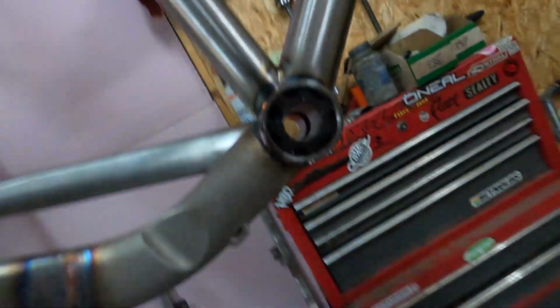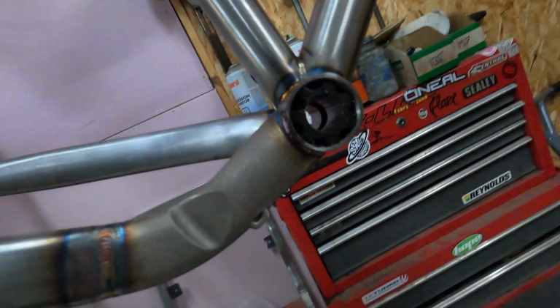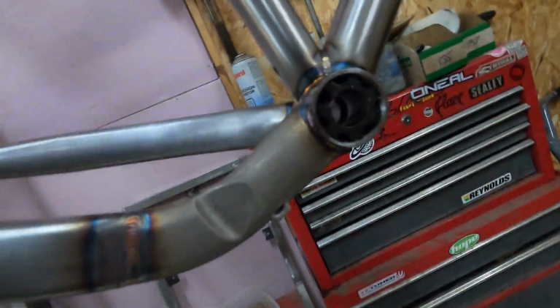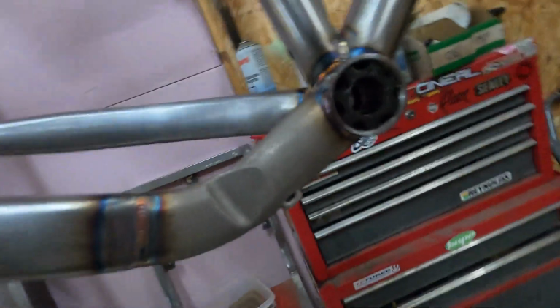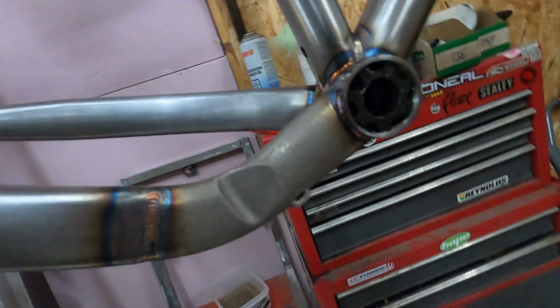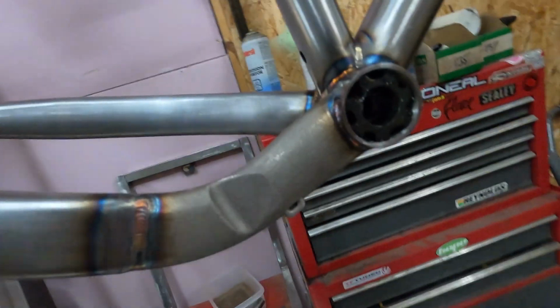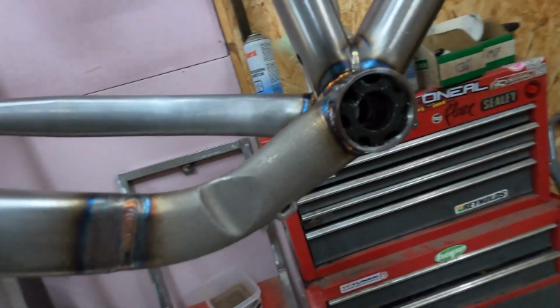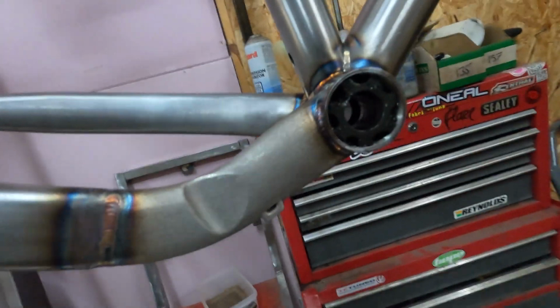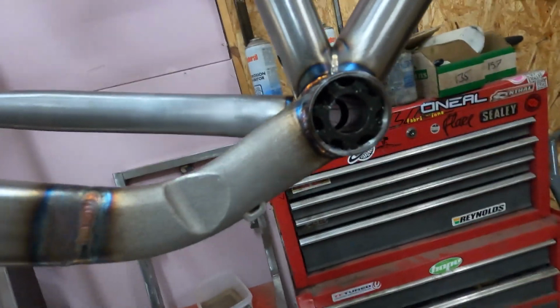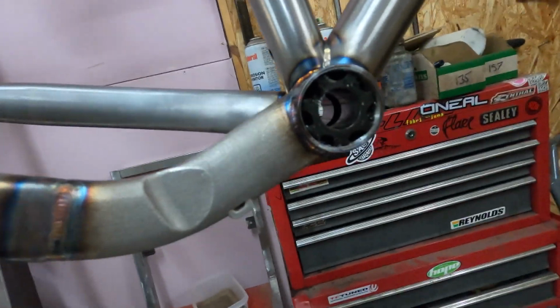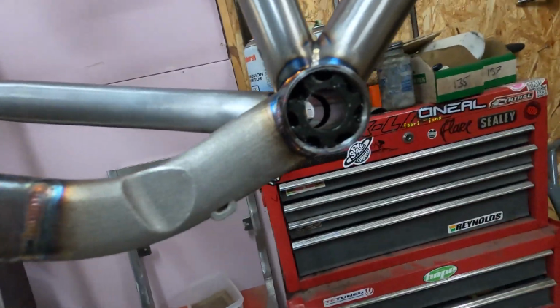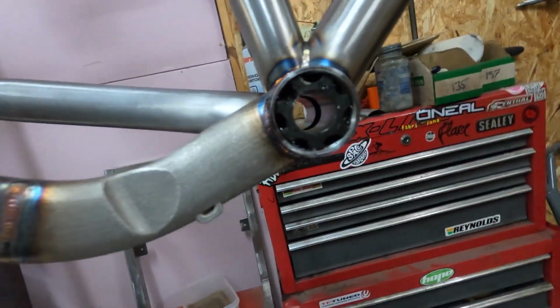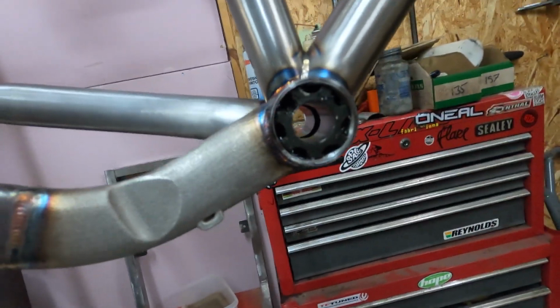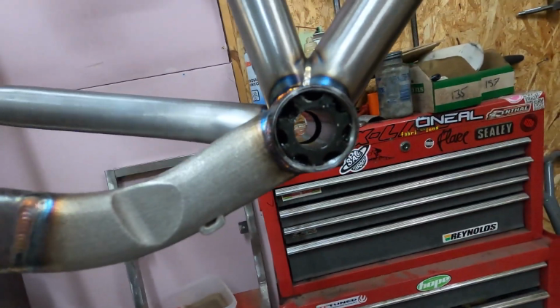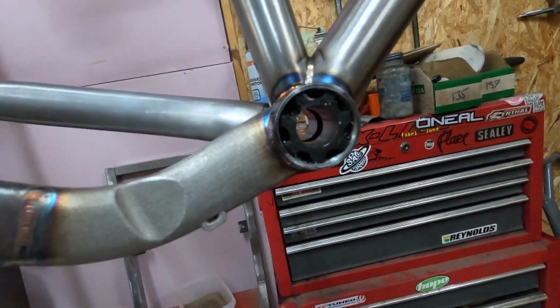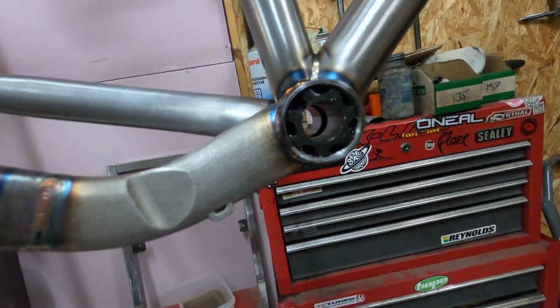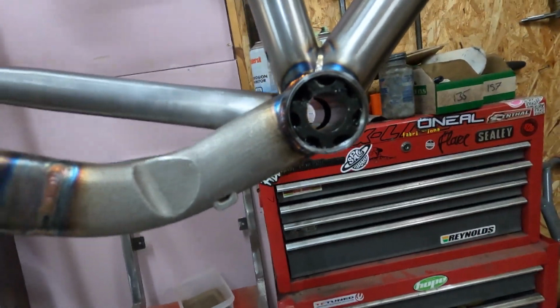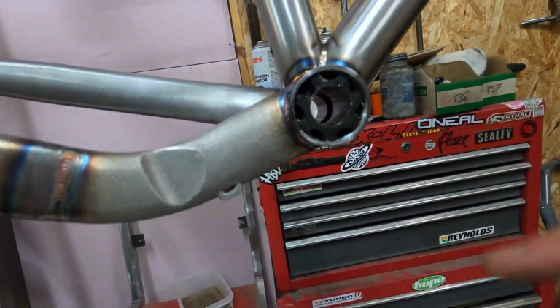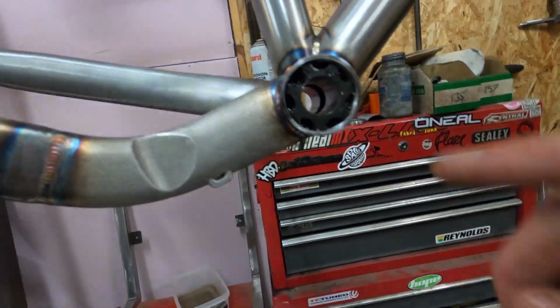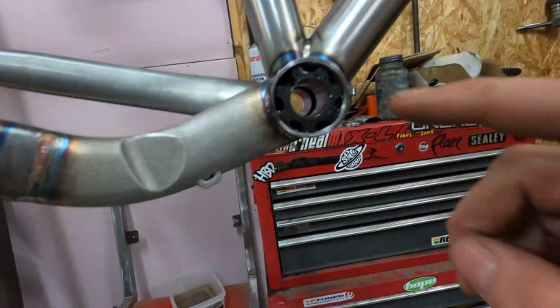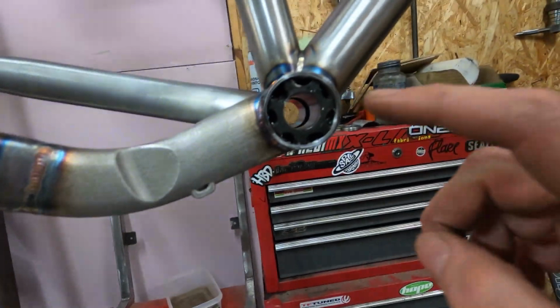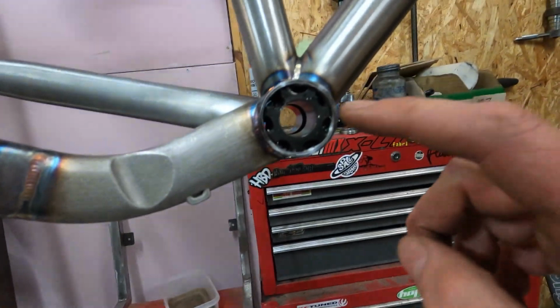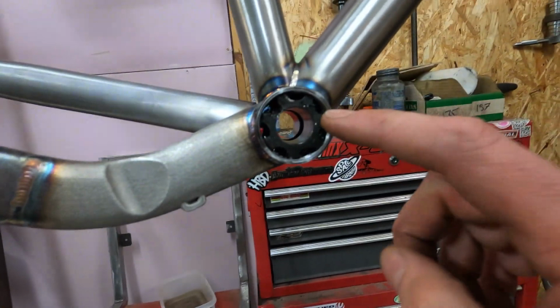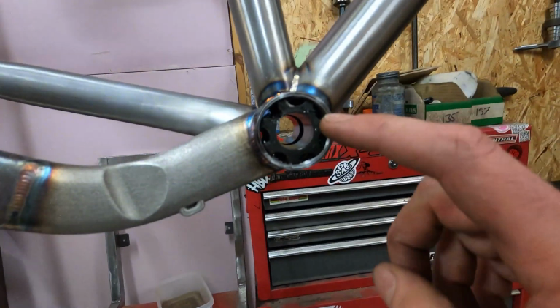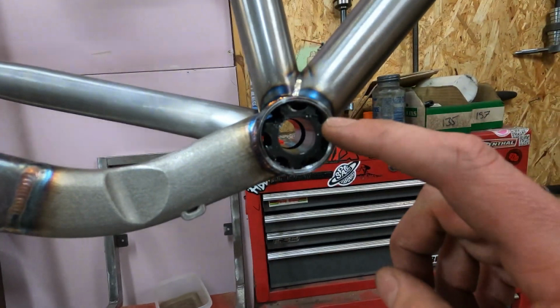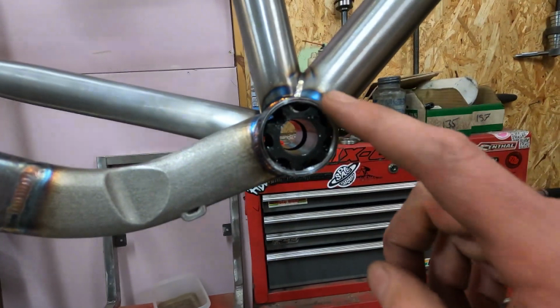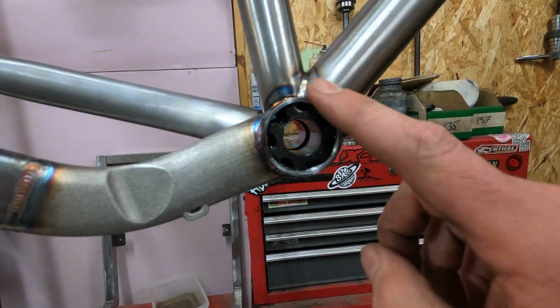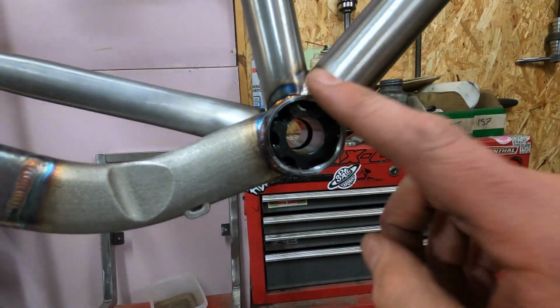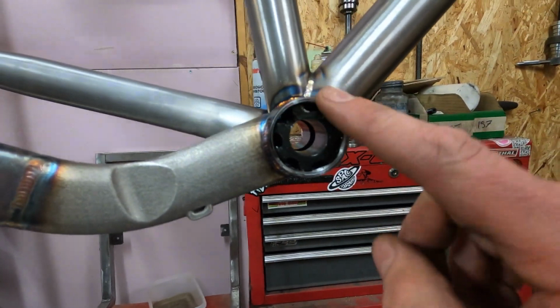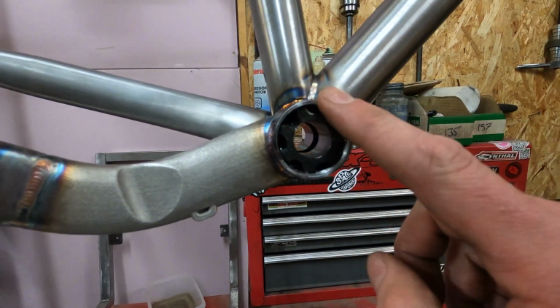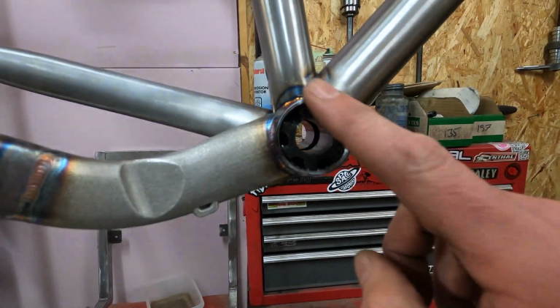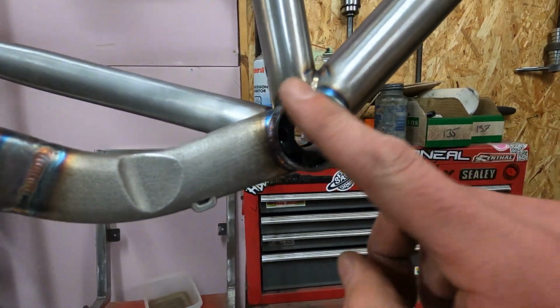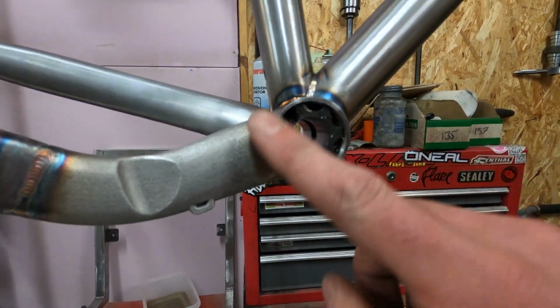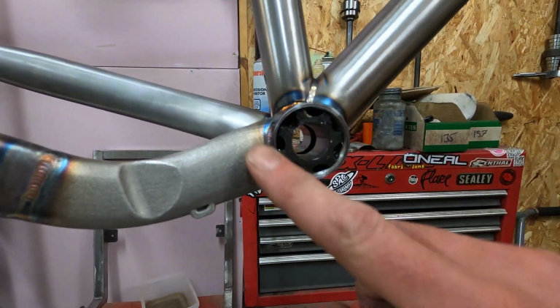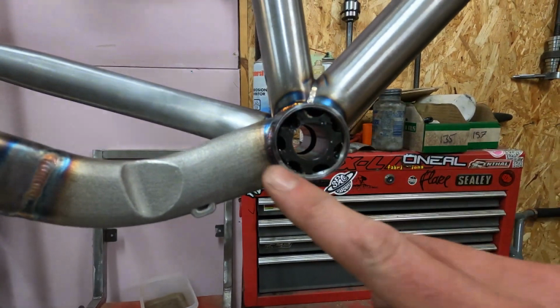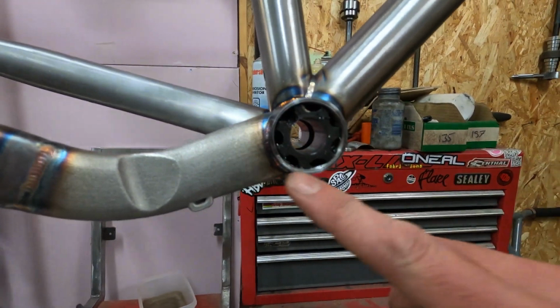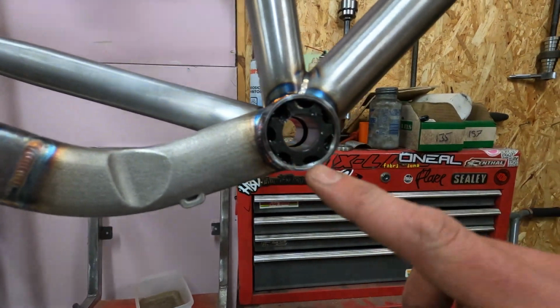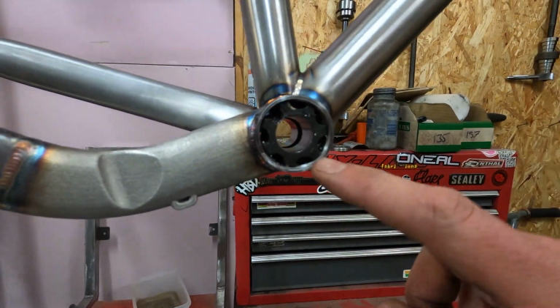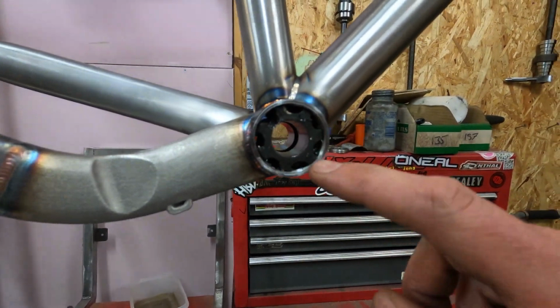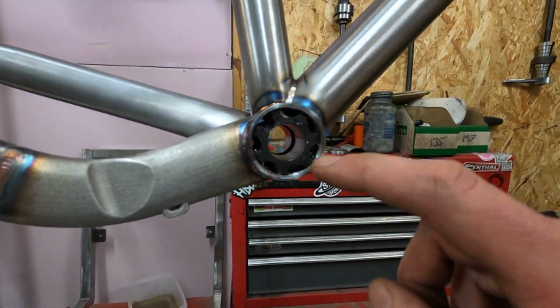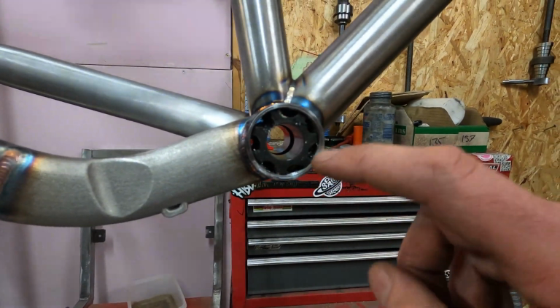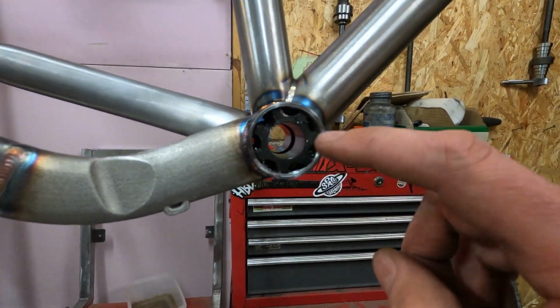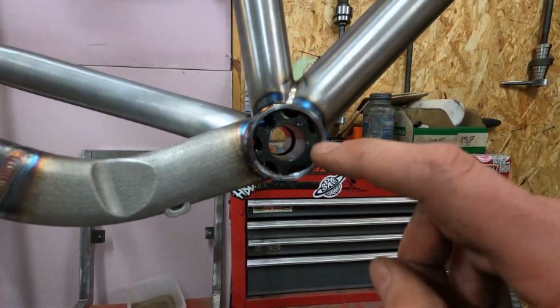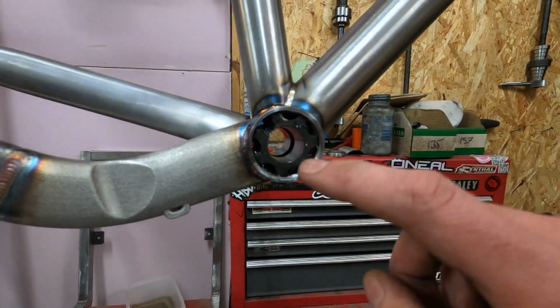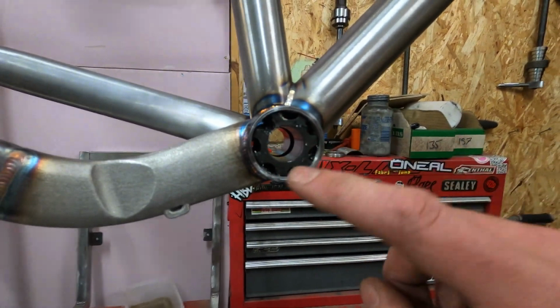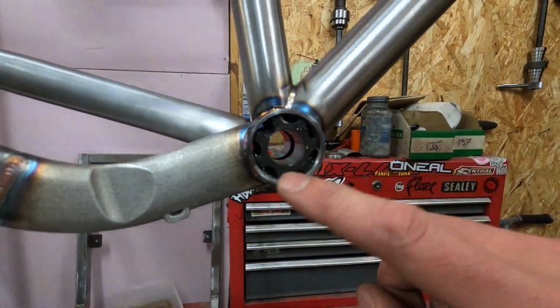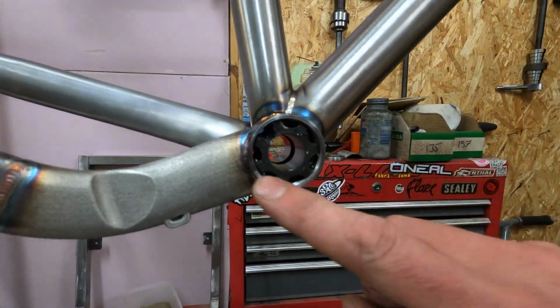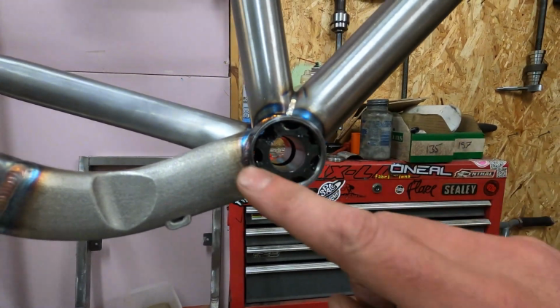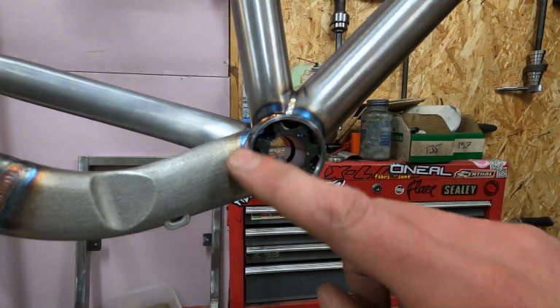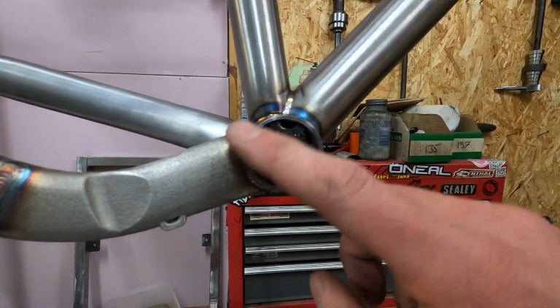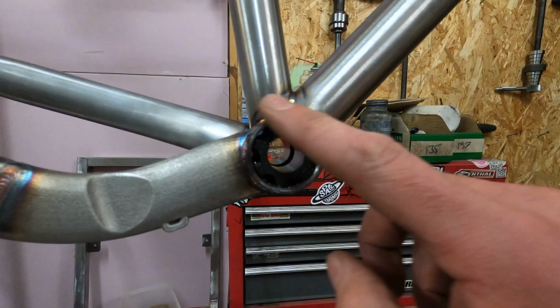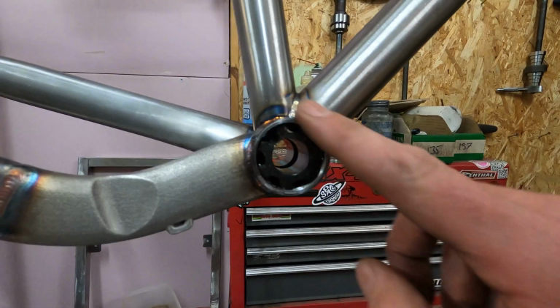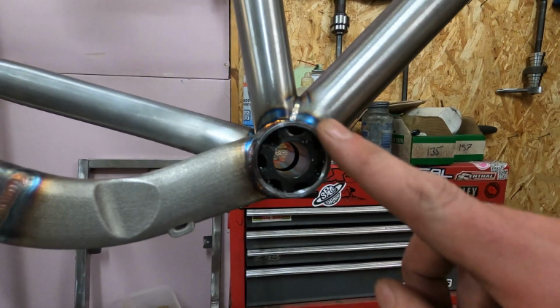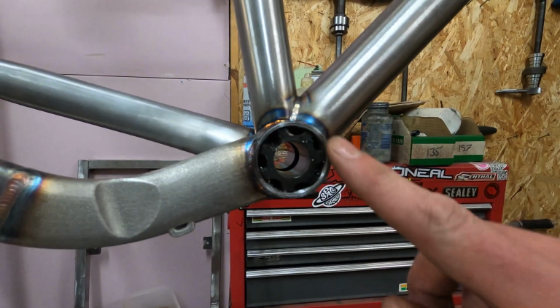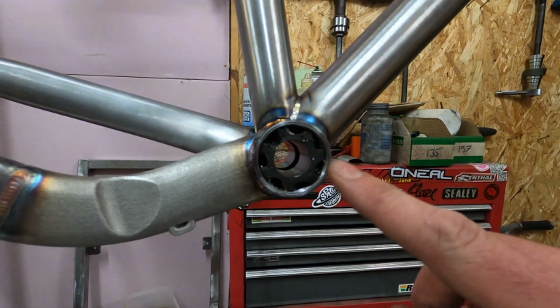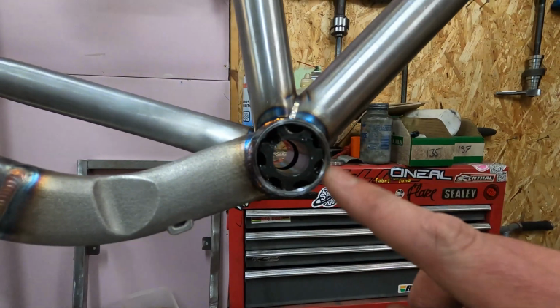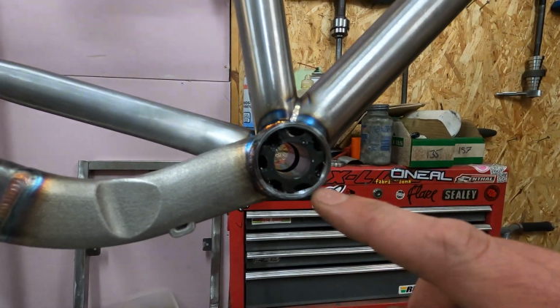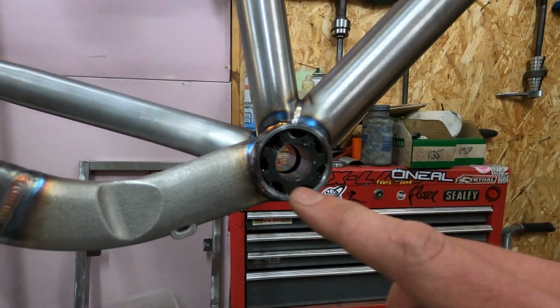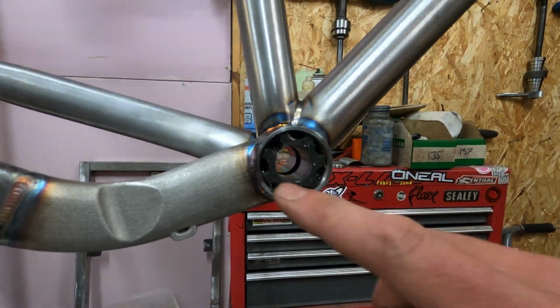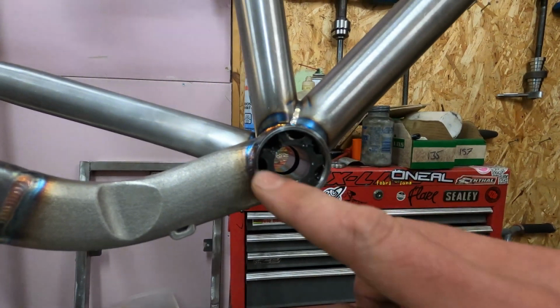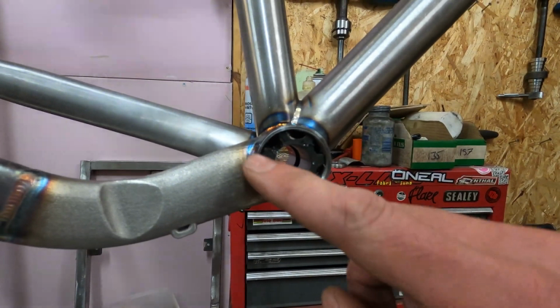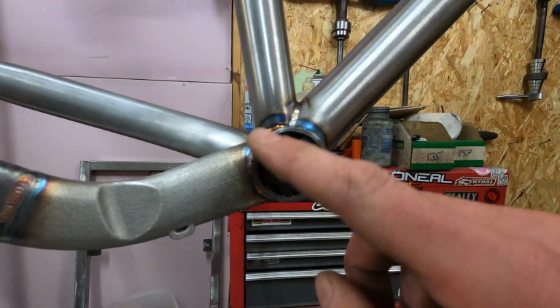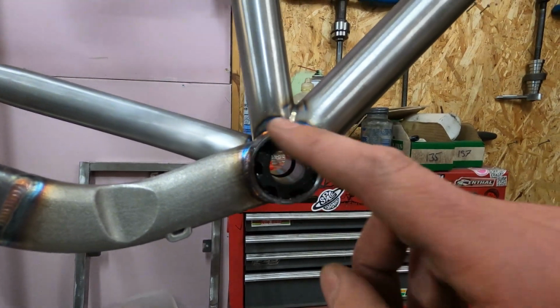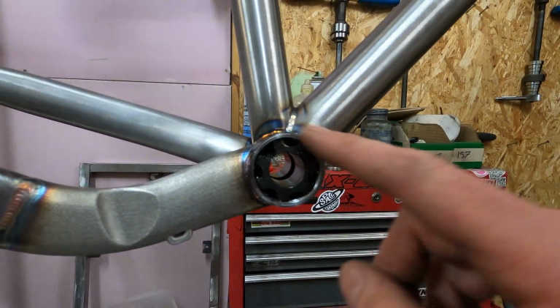What you're looking for is for that facing tool to have made a cut all the way around that face.